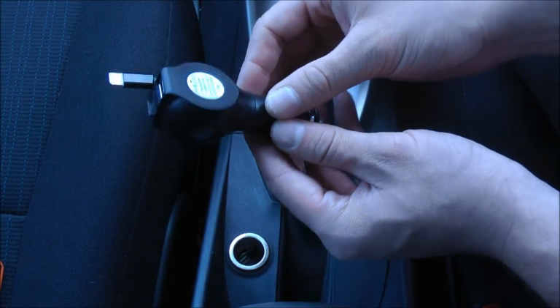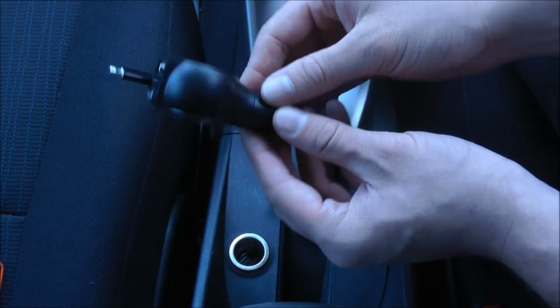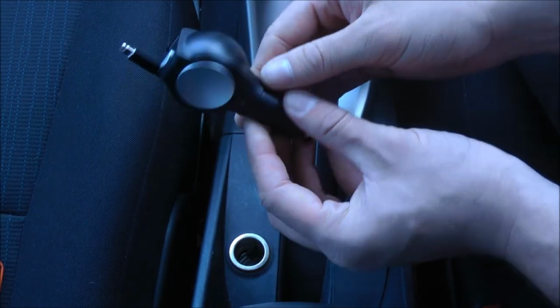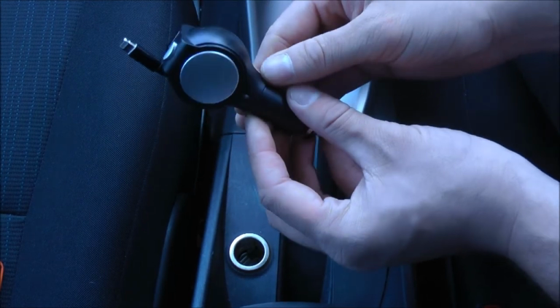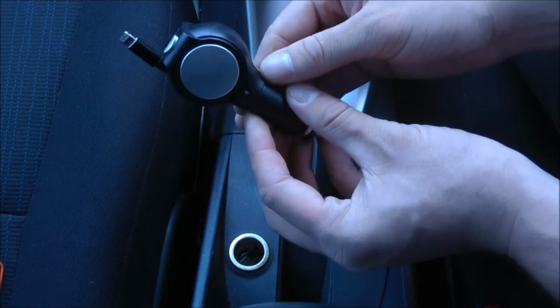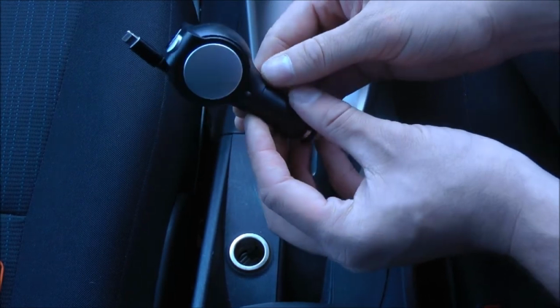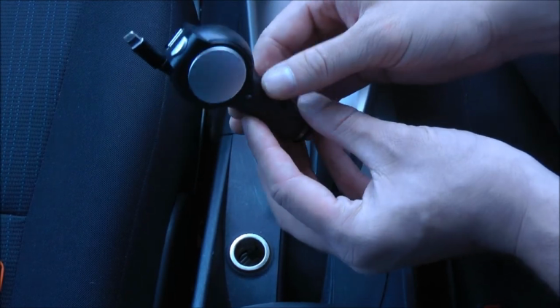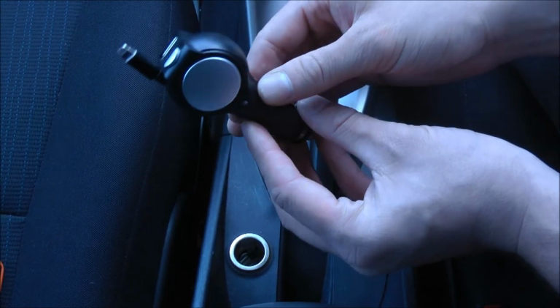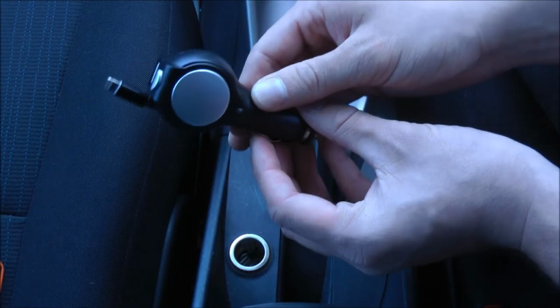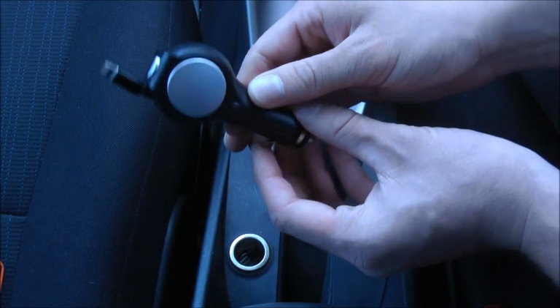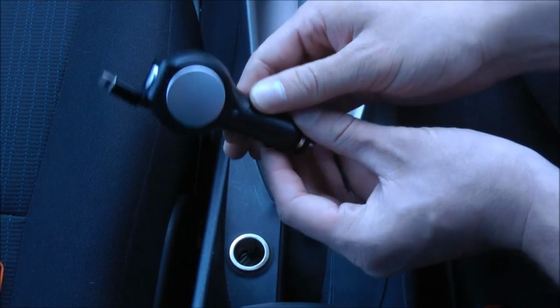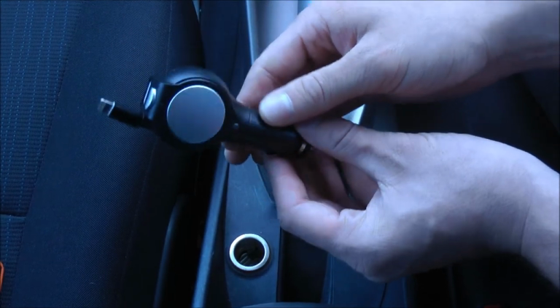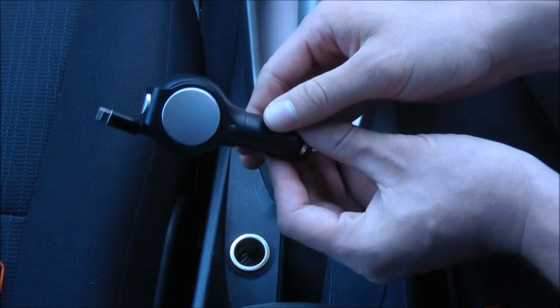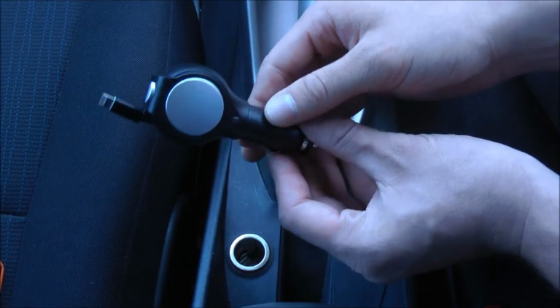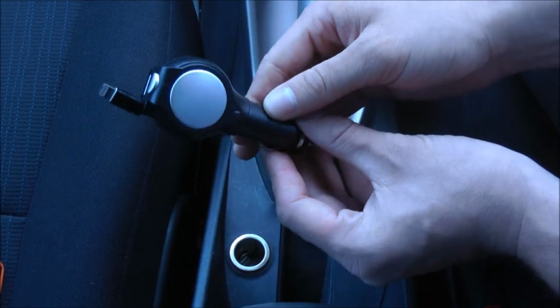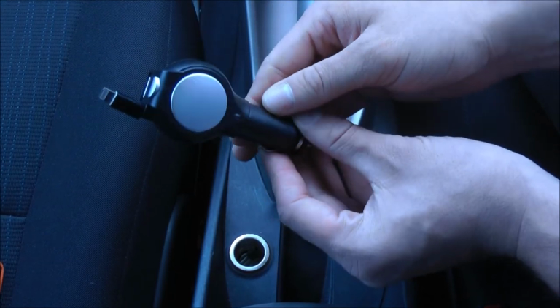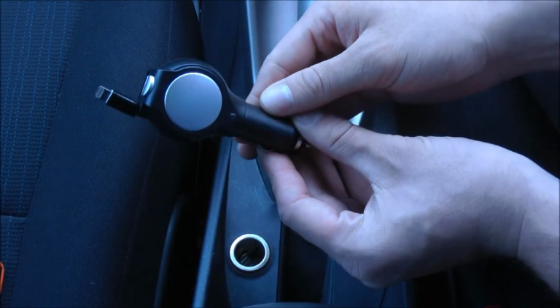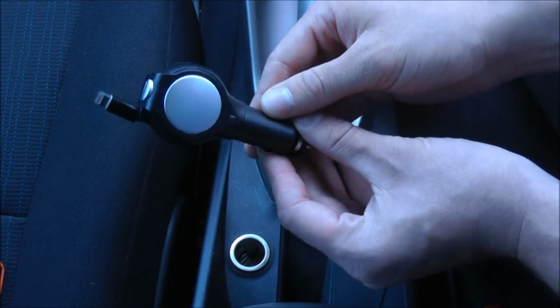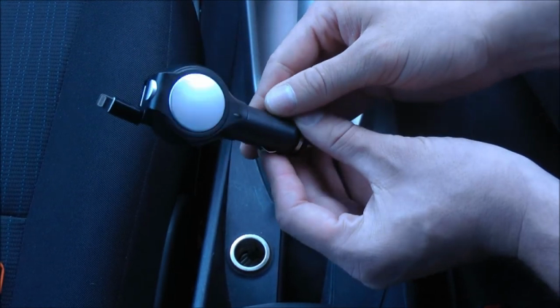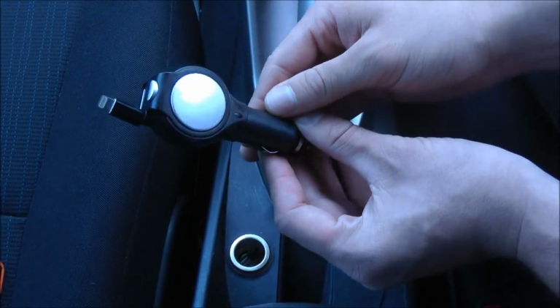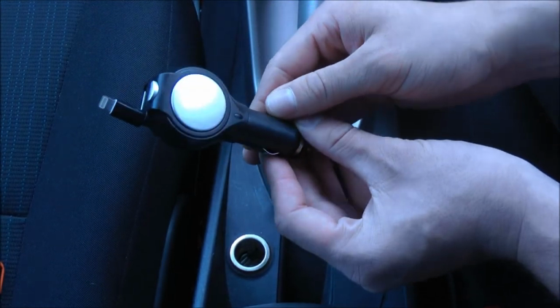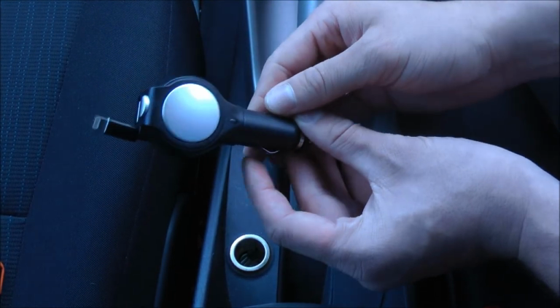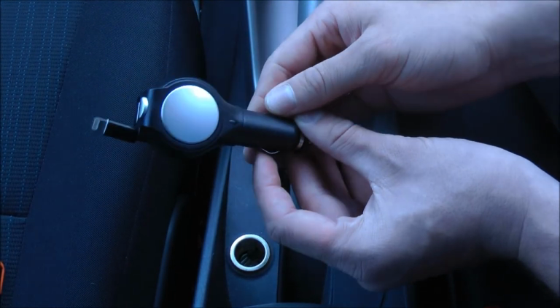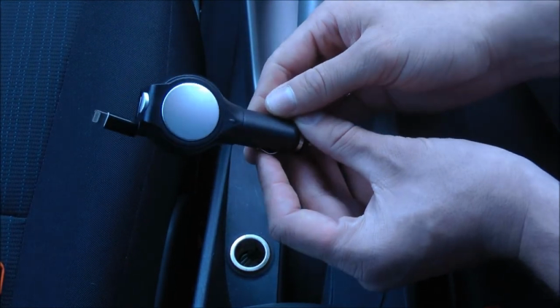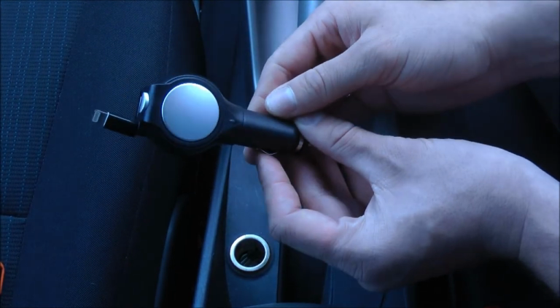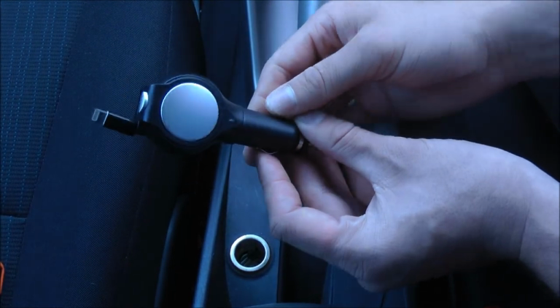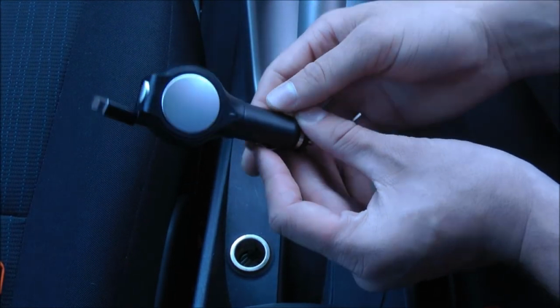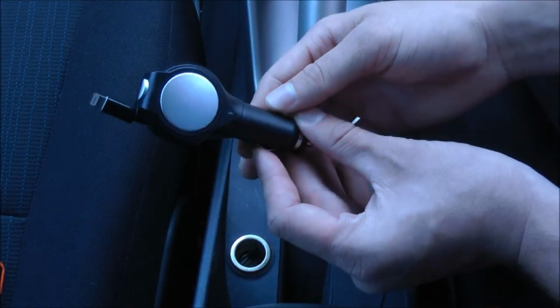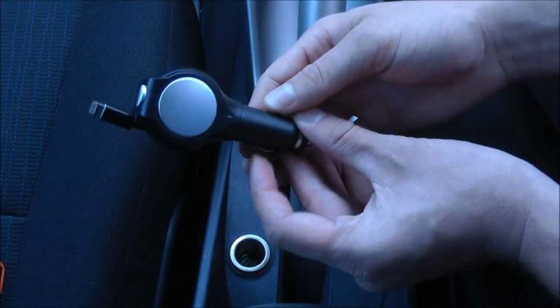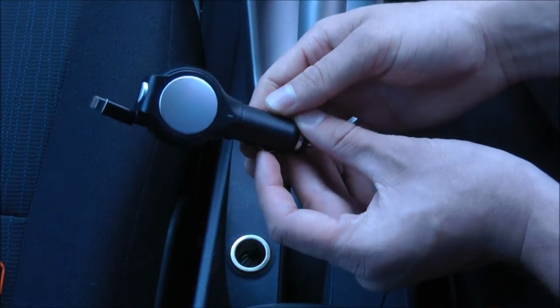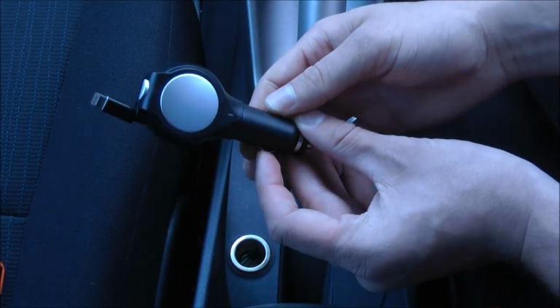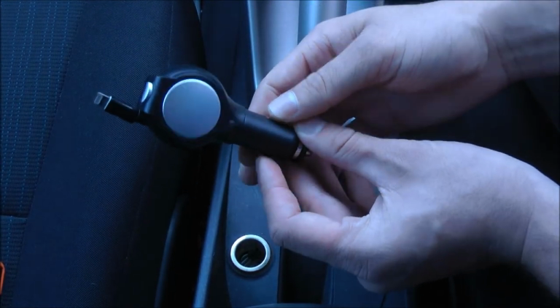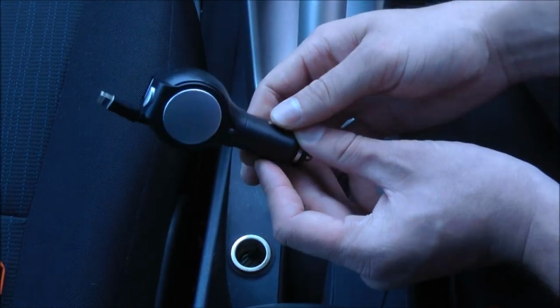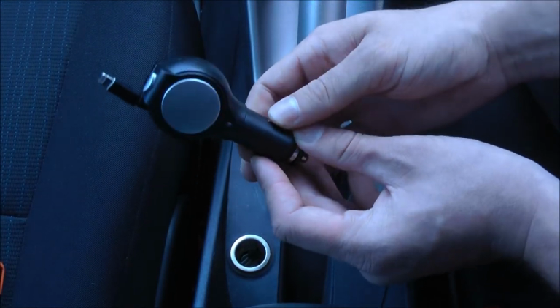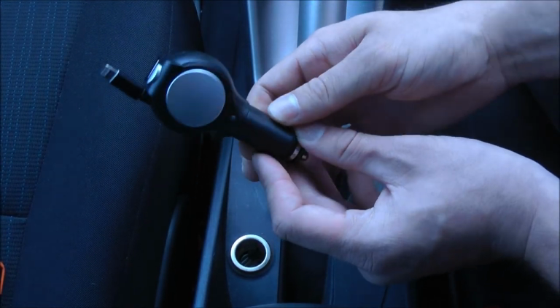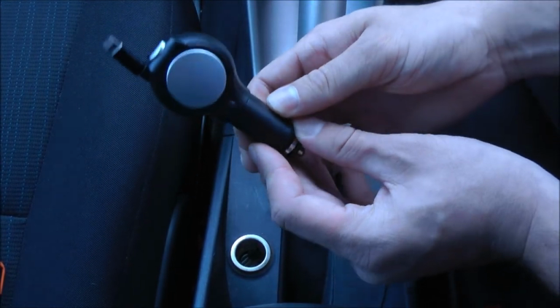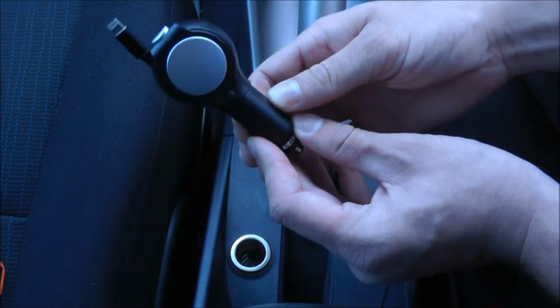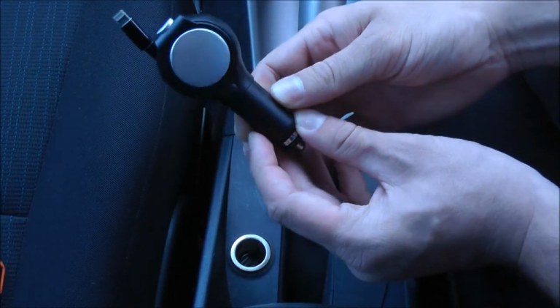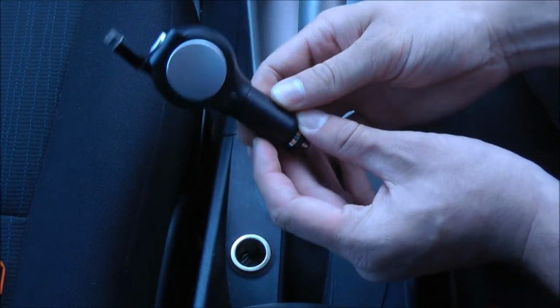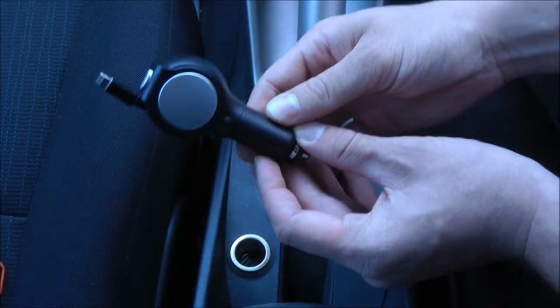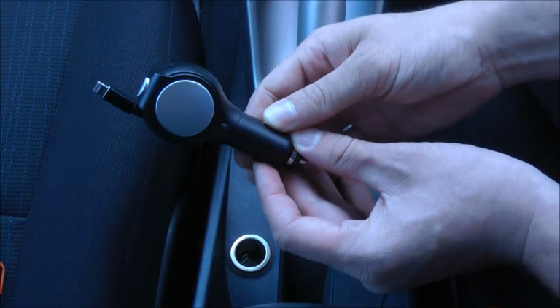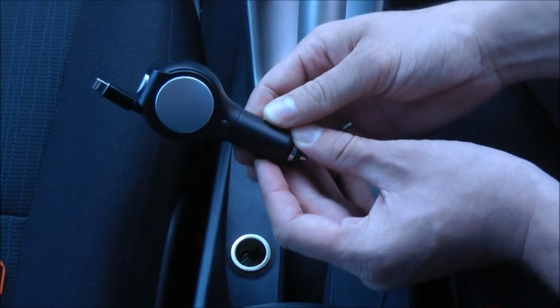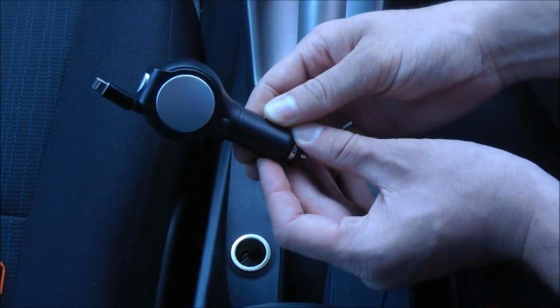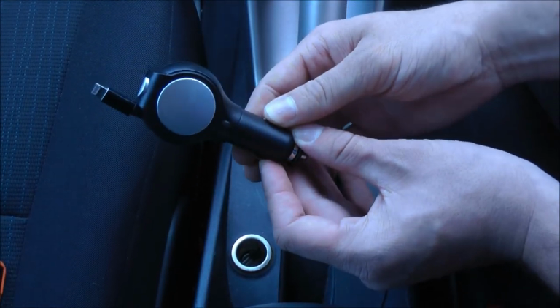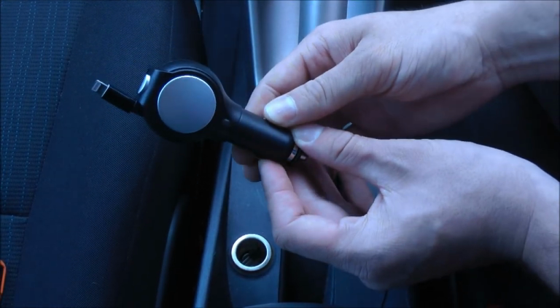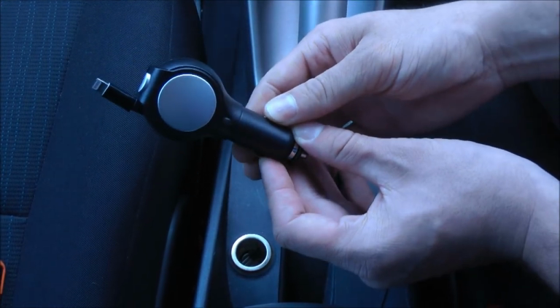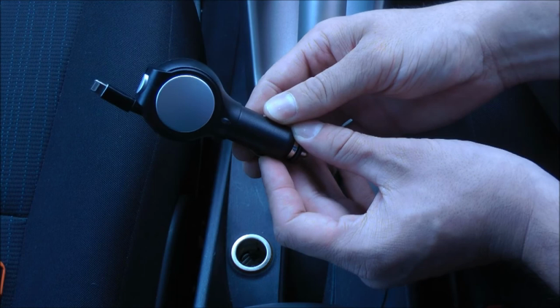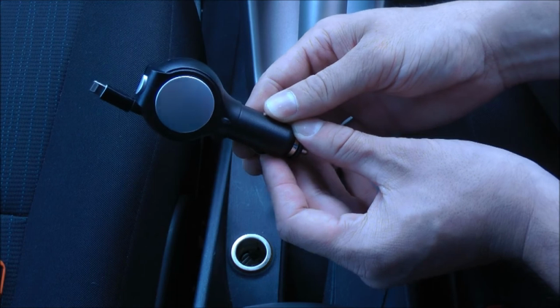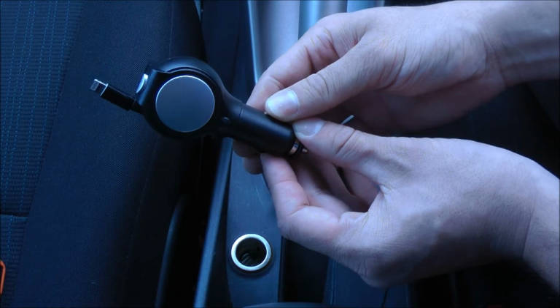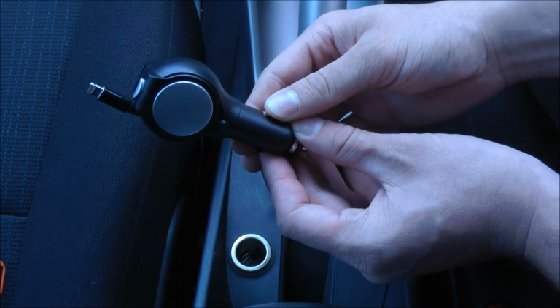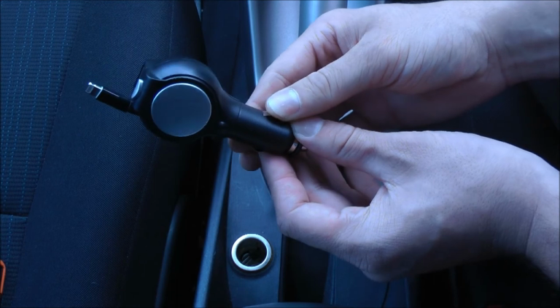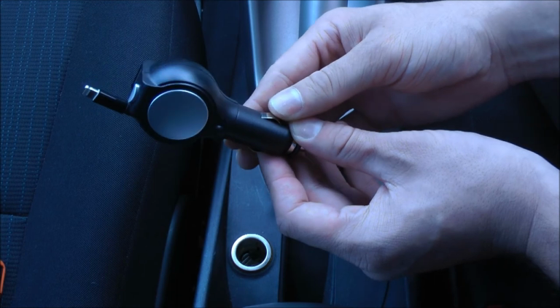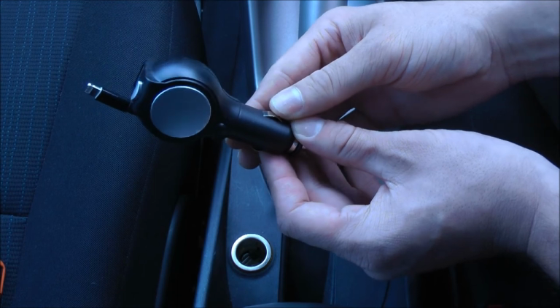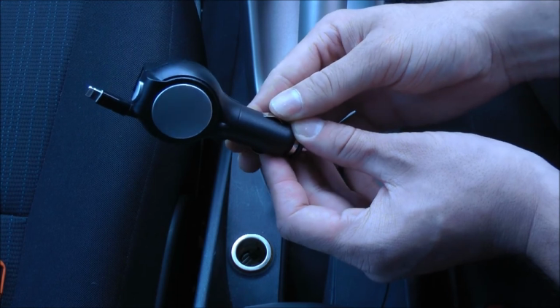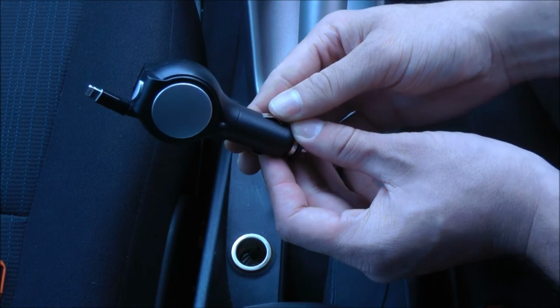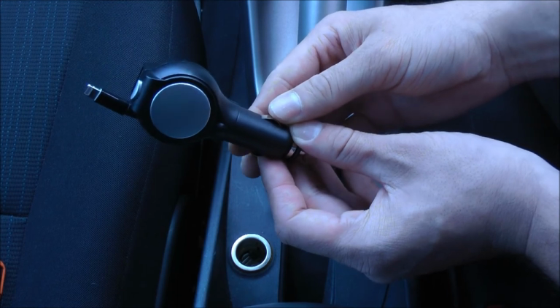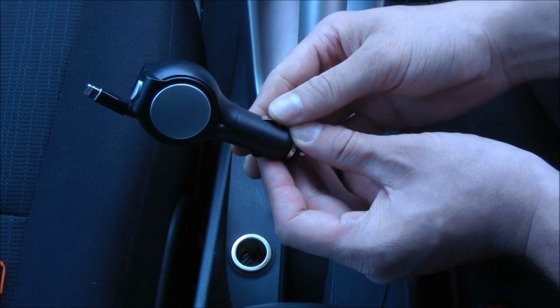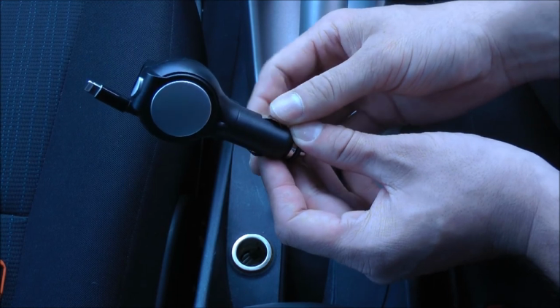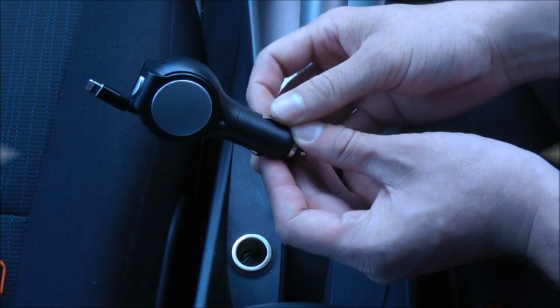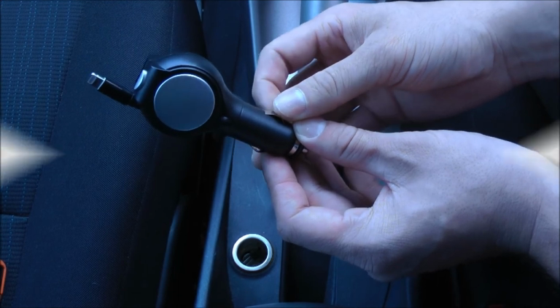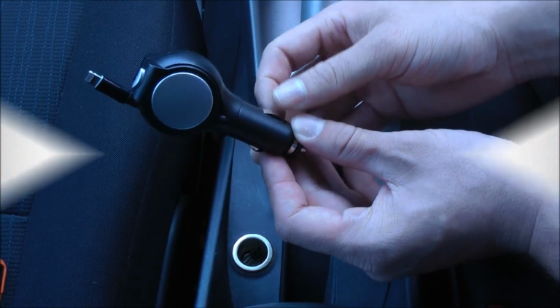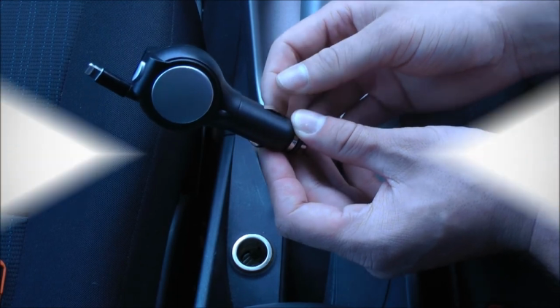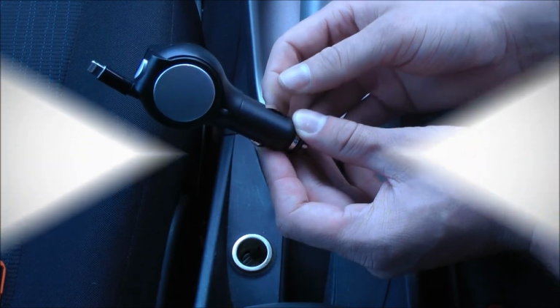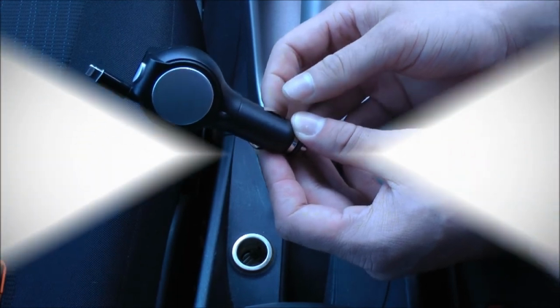So that is the retractable lightning connection USB car charger, available now at MobileFun.